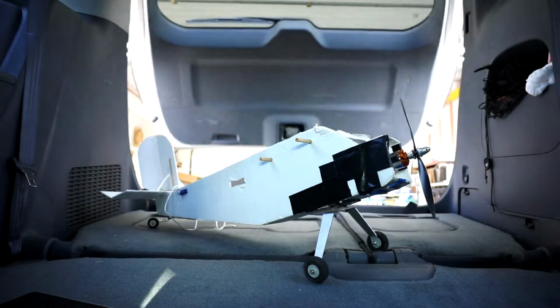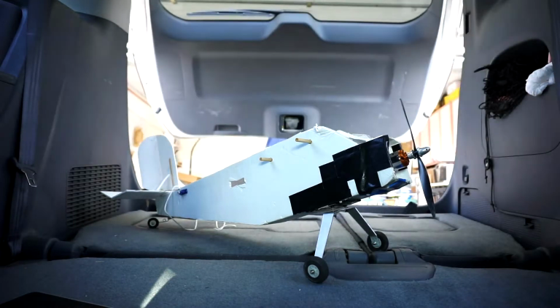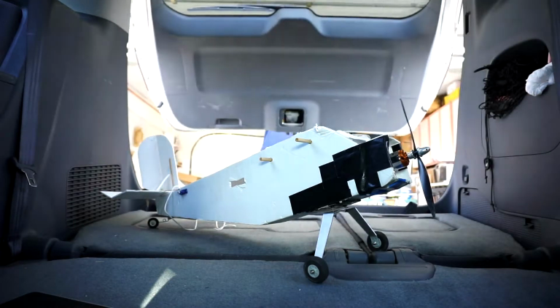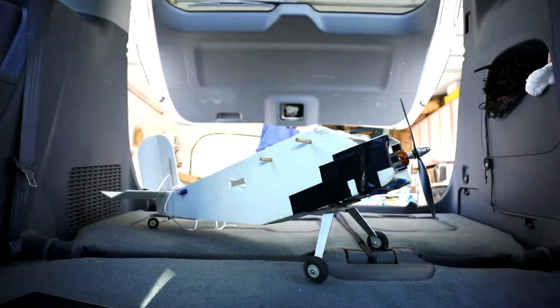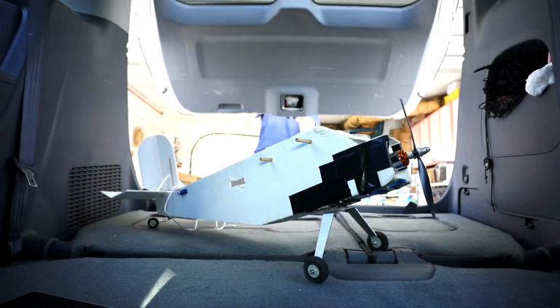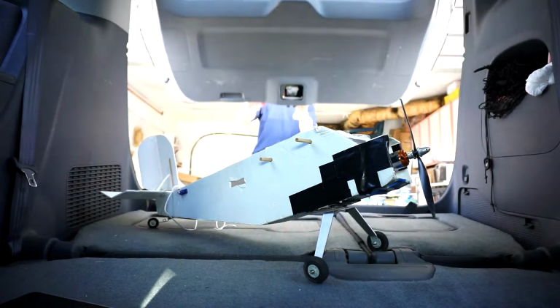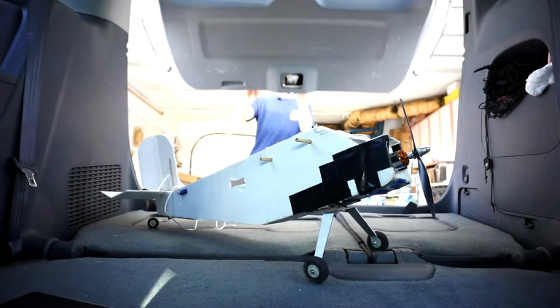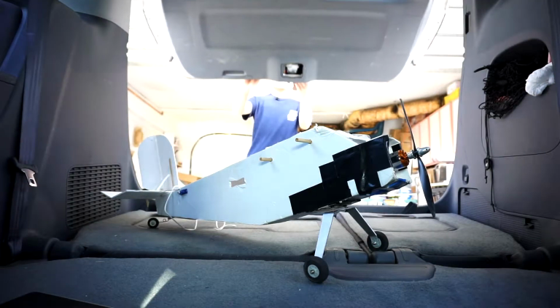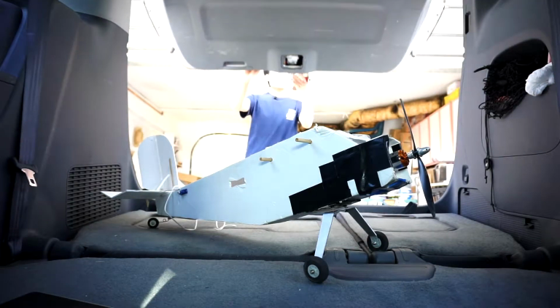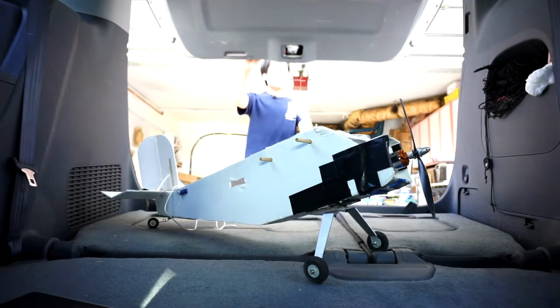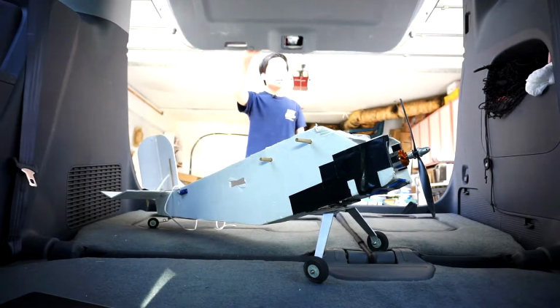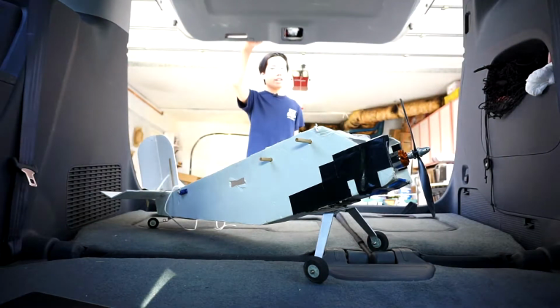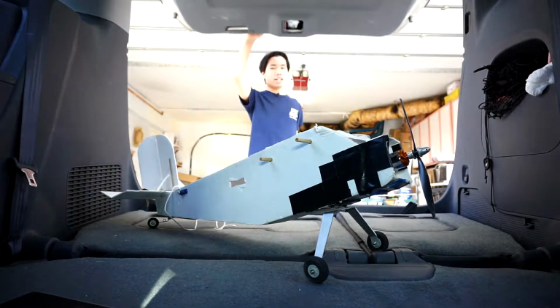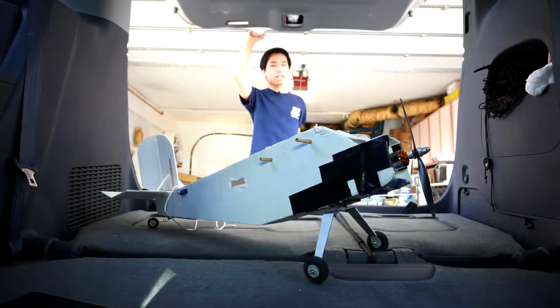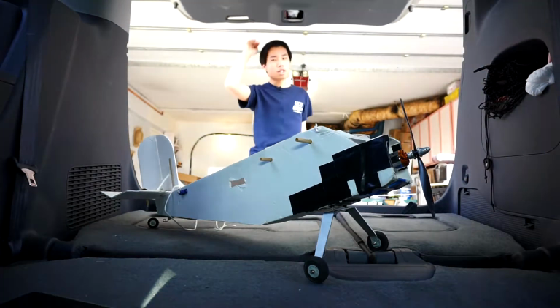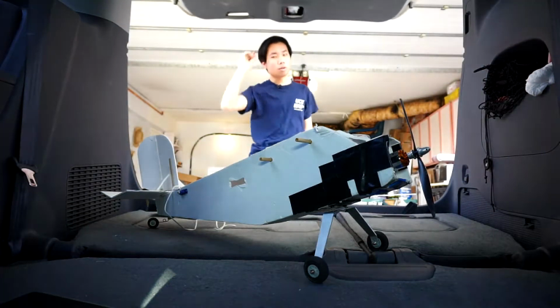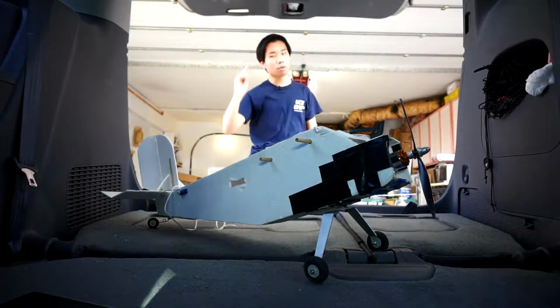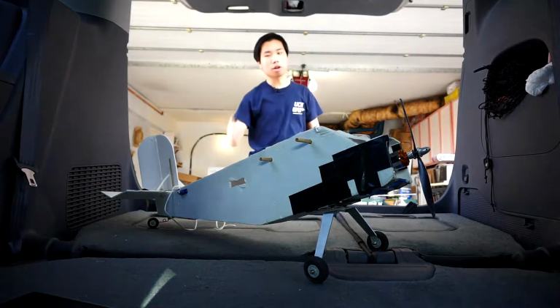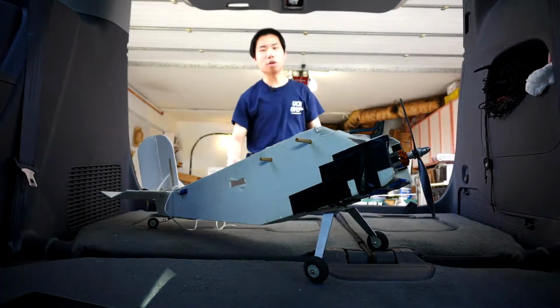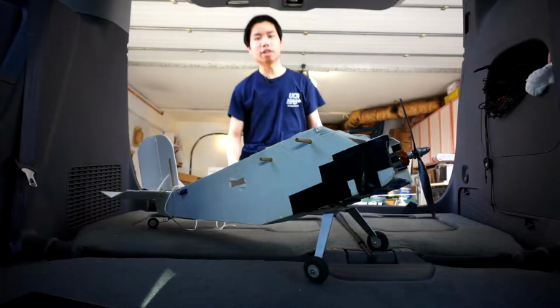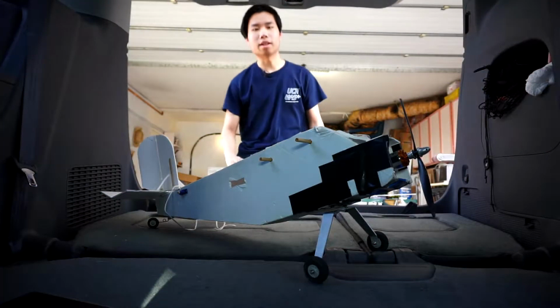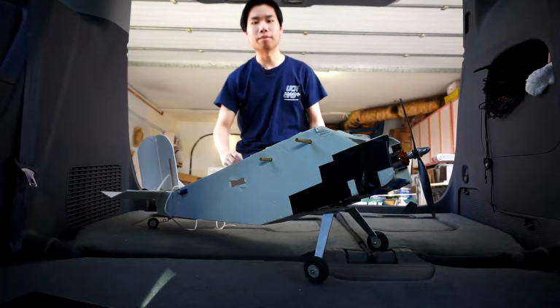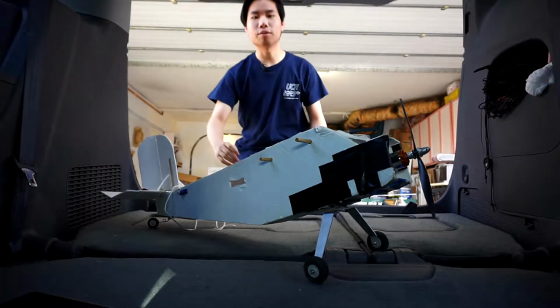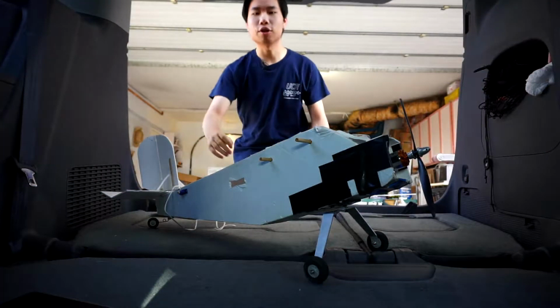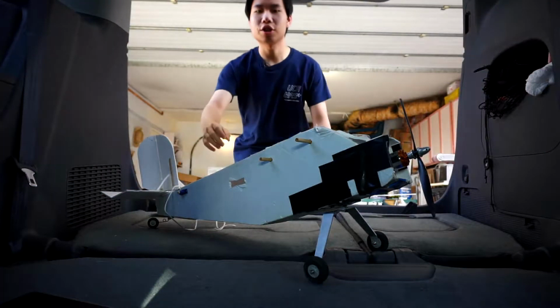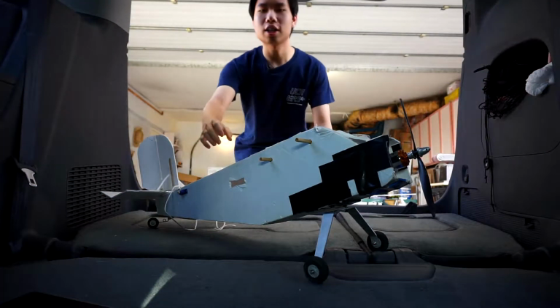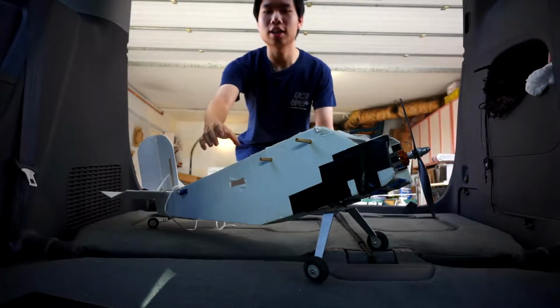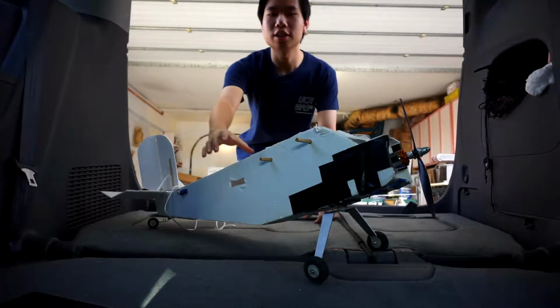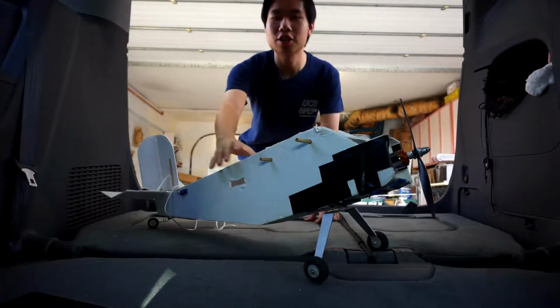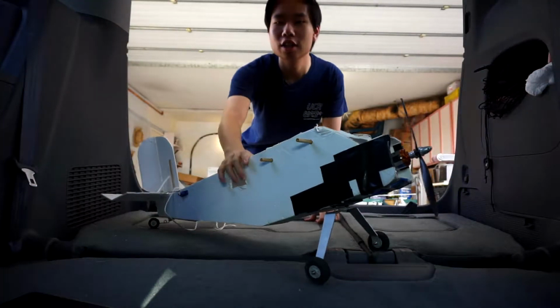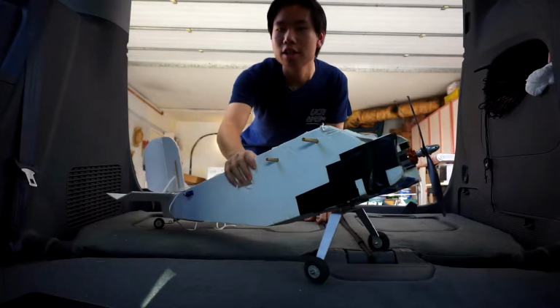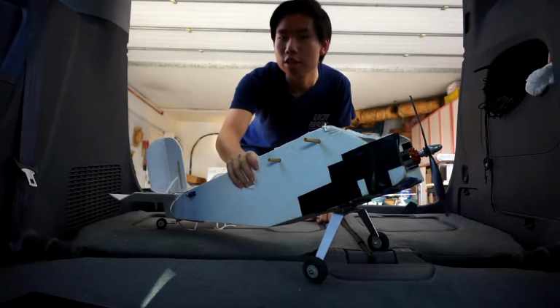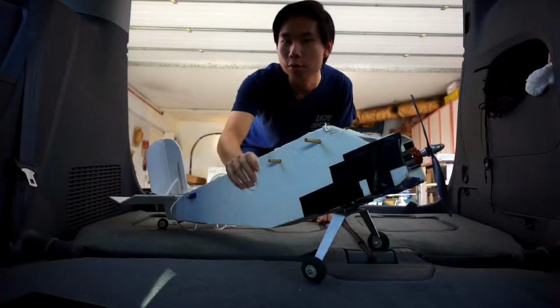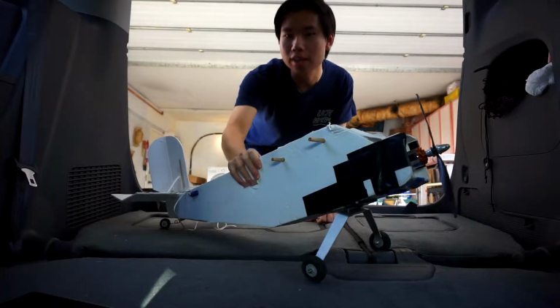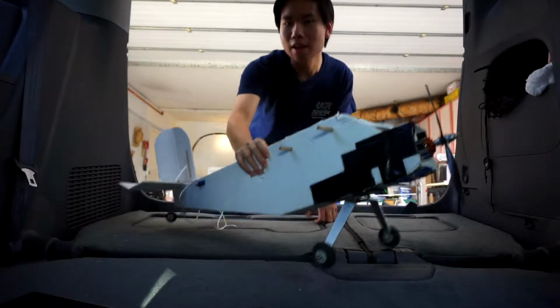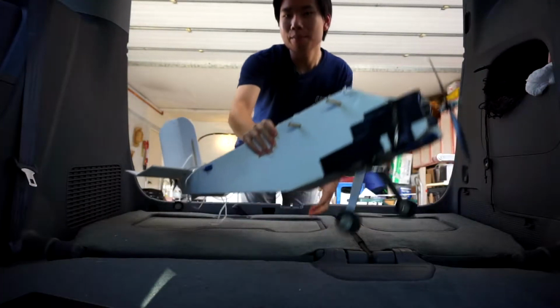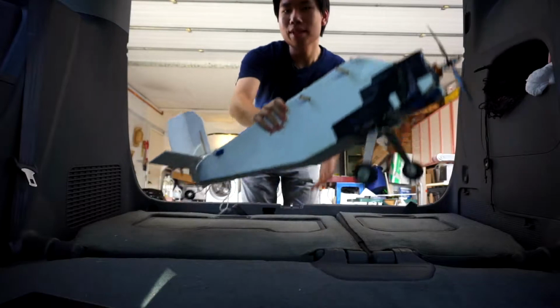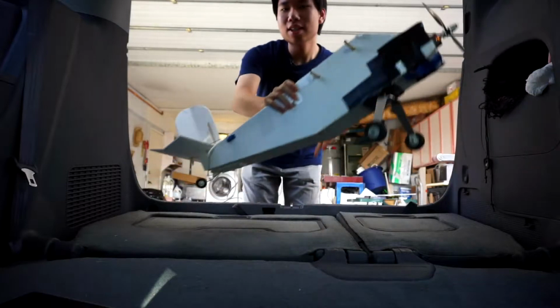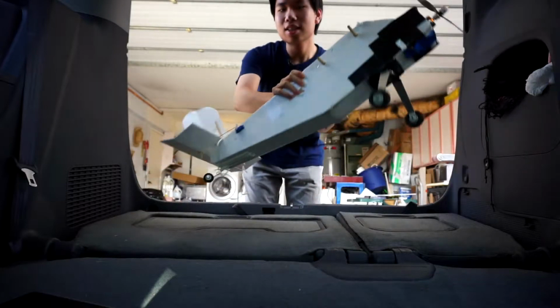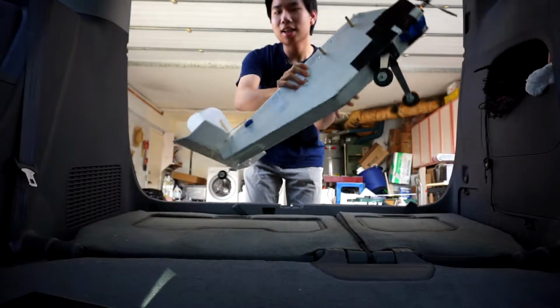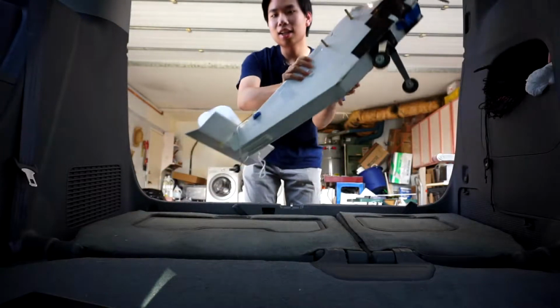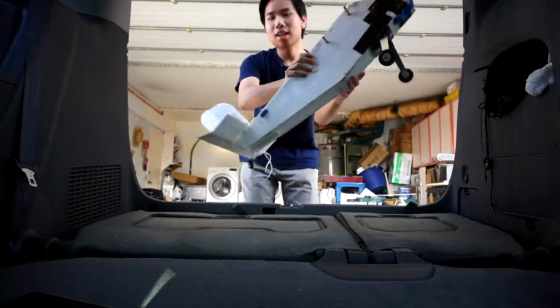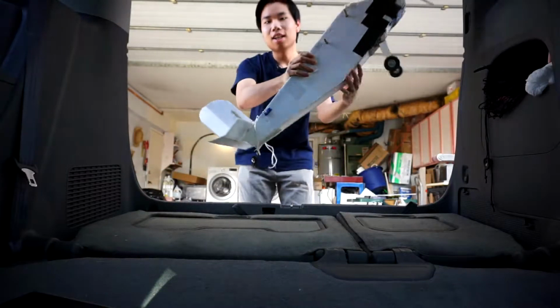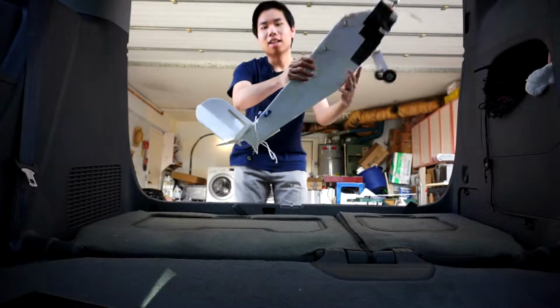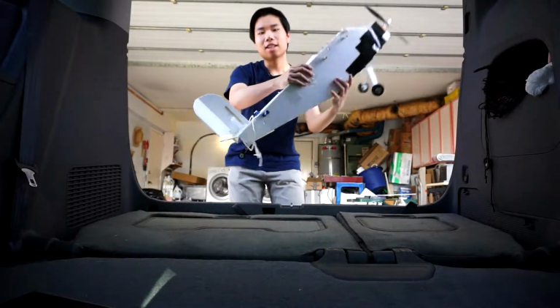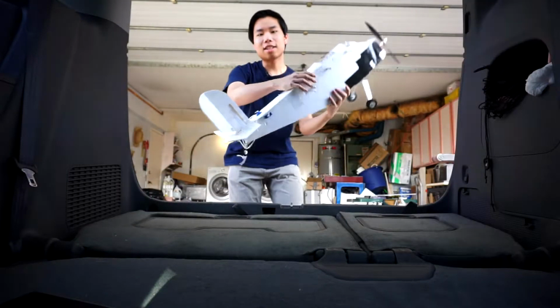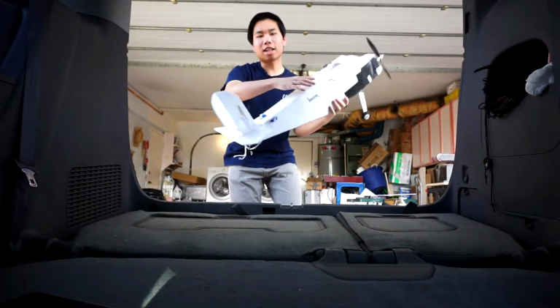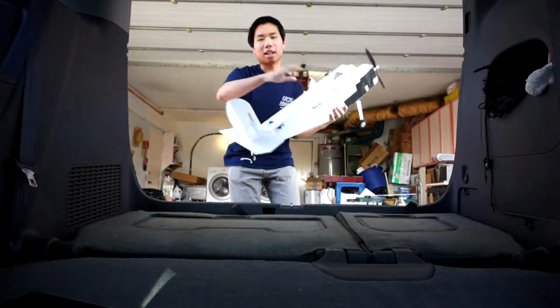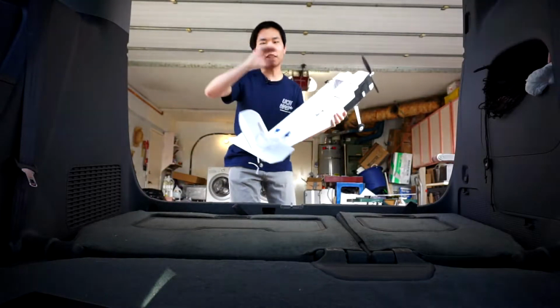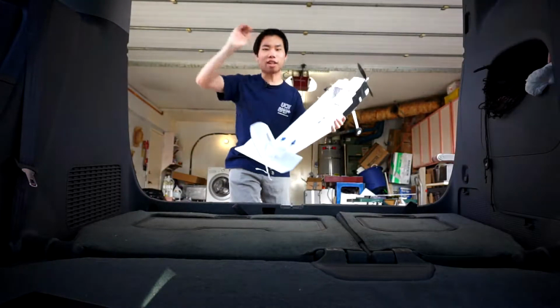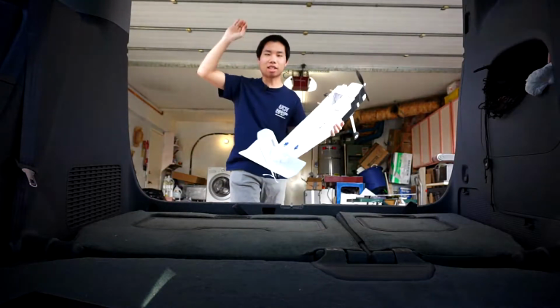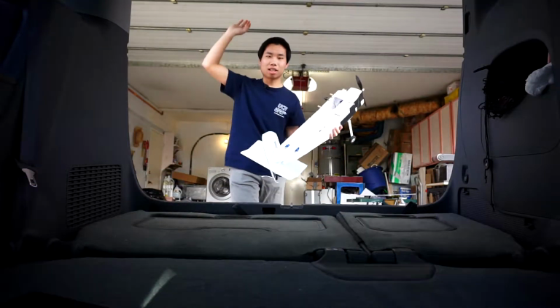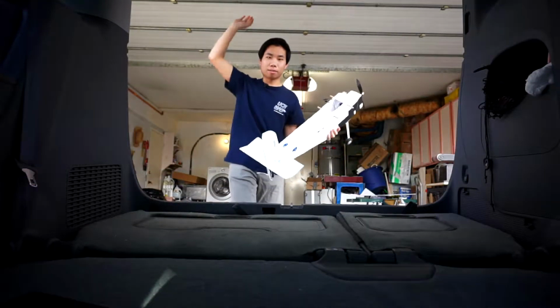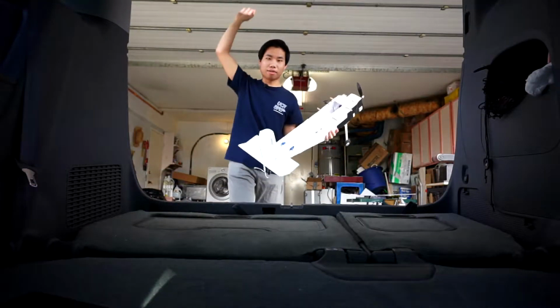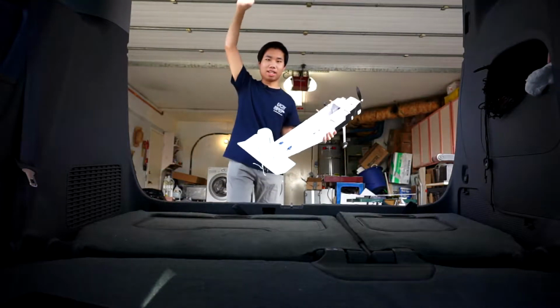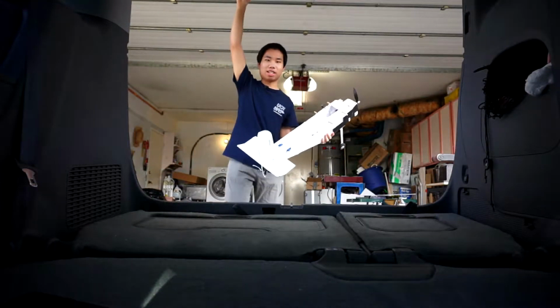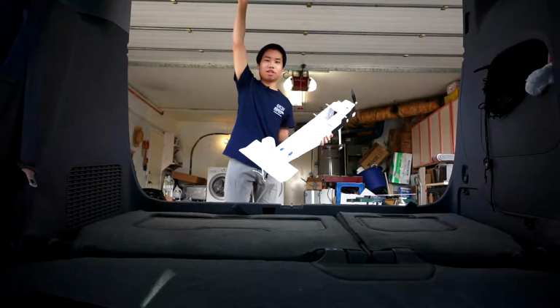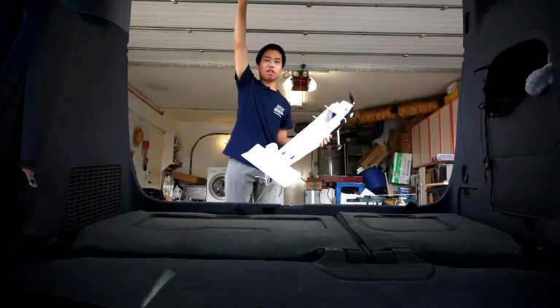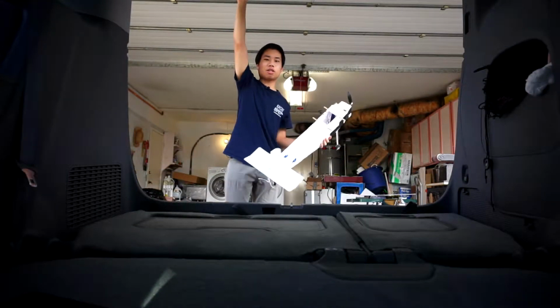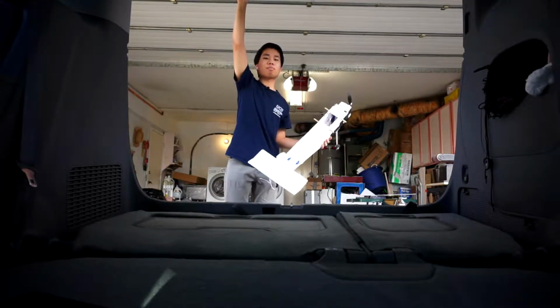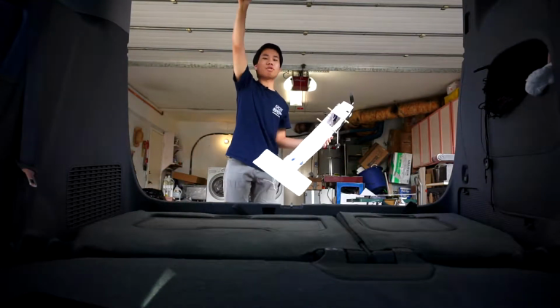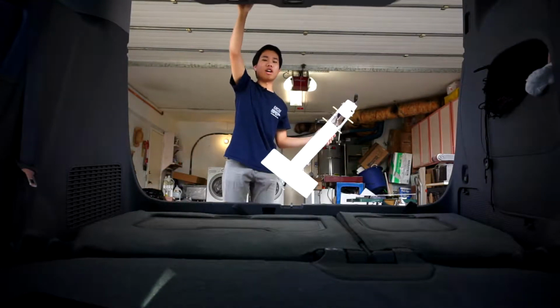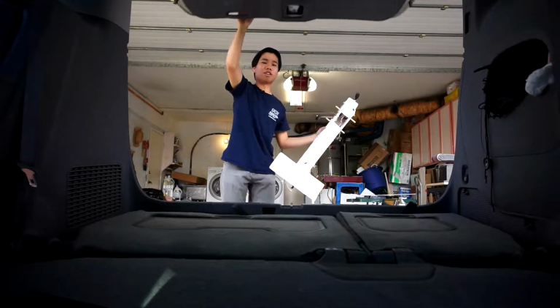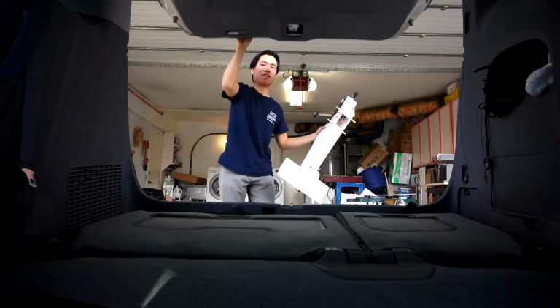Here at UCR UAS, we're always up for a challenge. So with that being said, let's take a look at some of this year's progress.